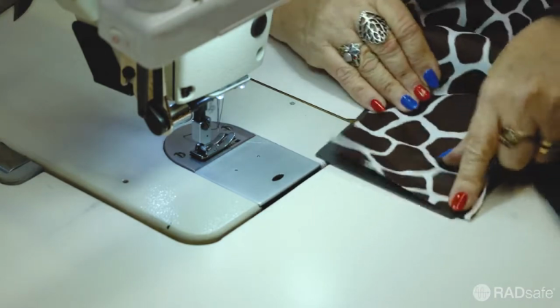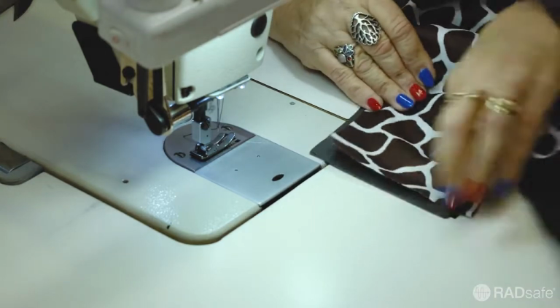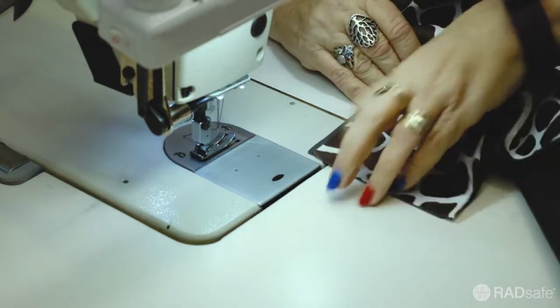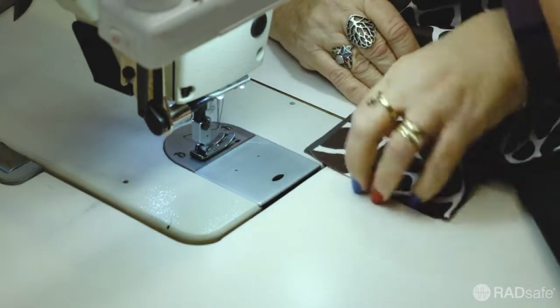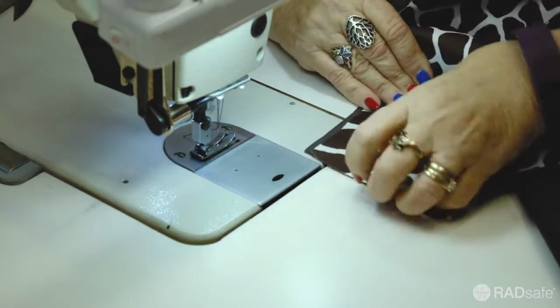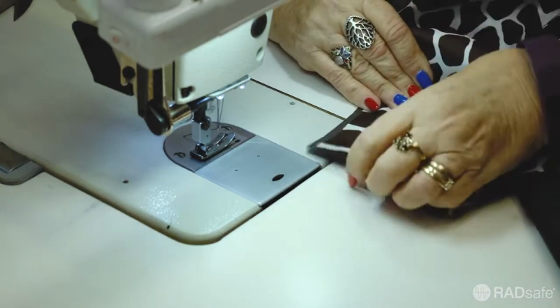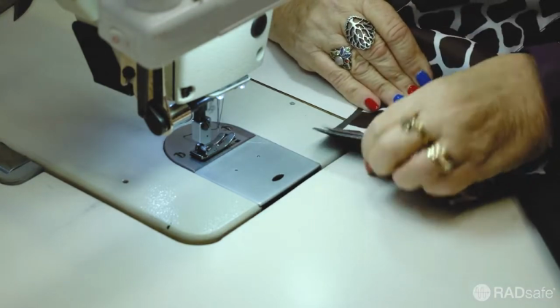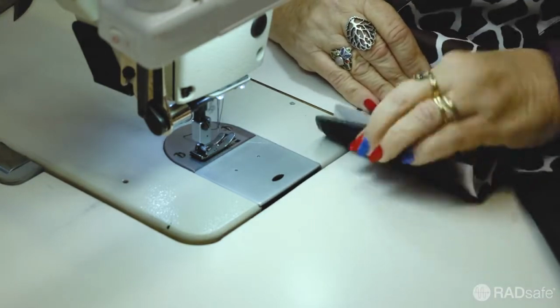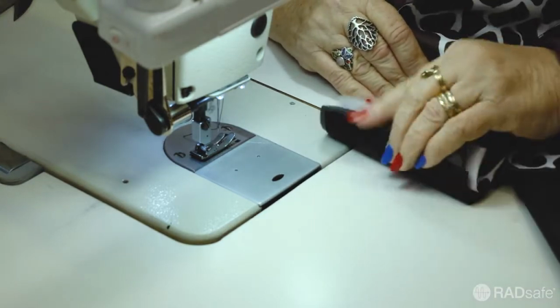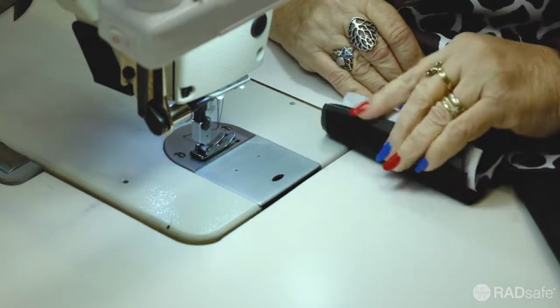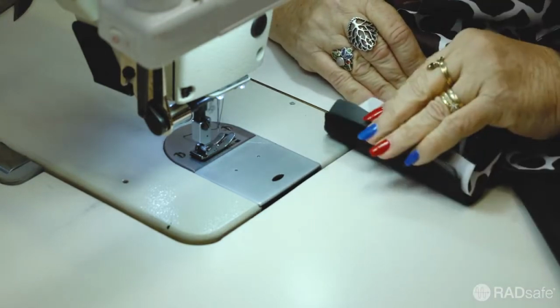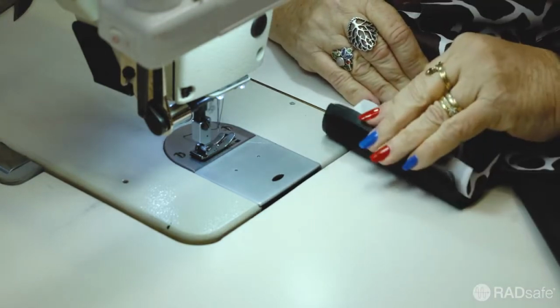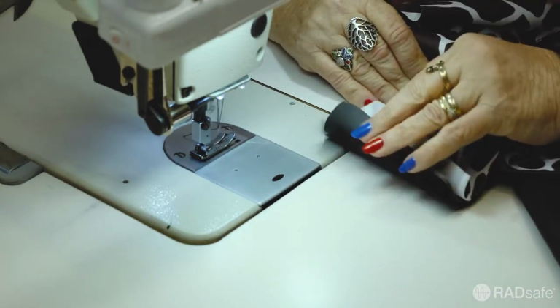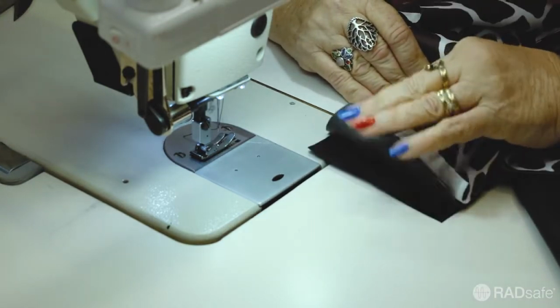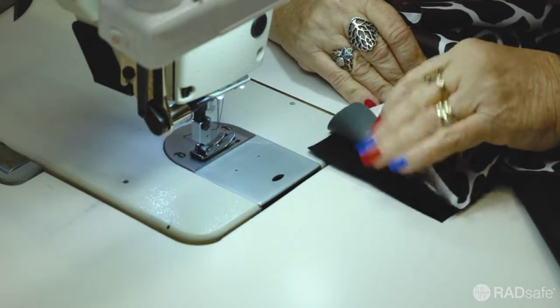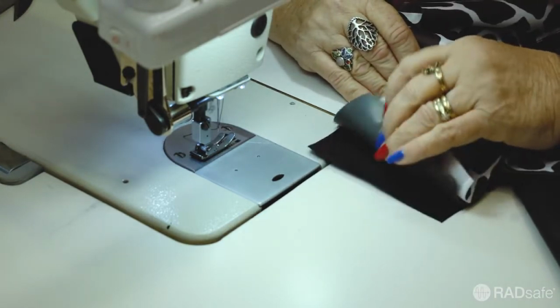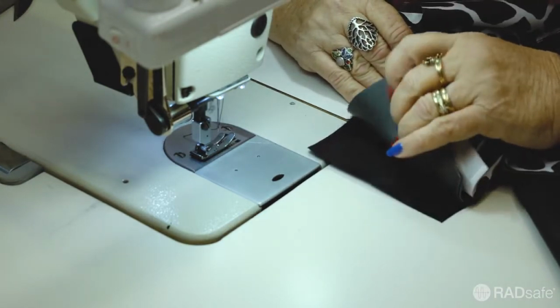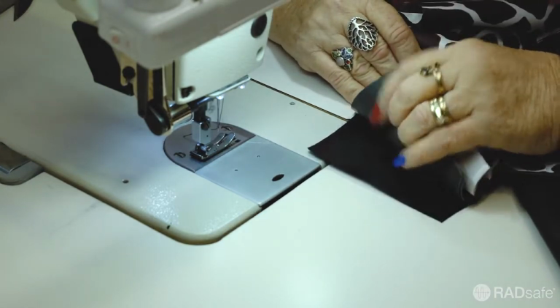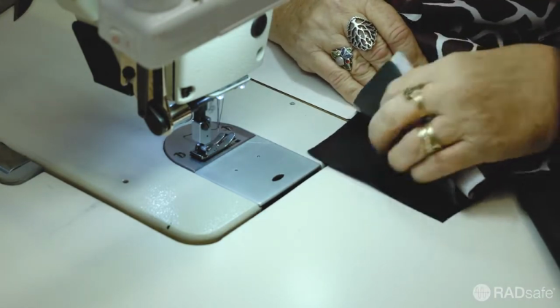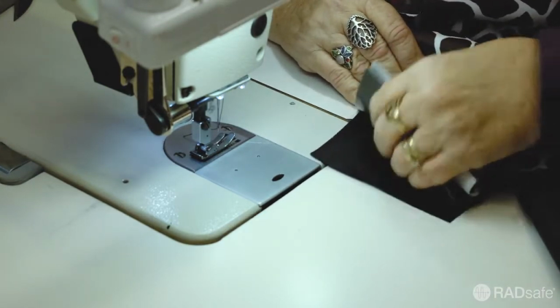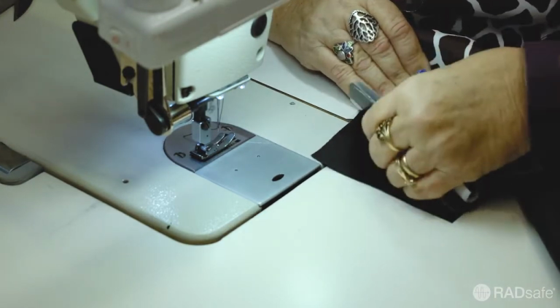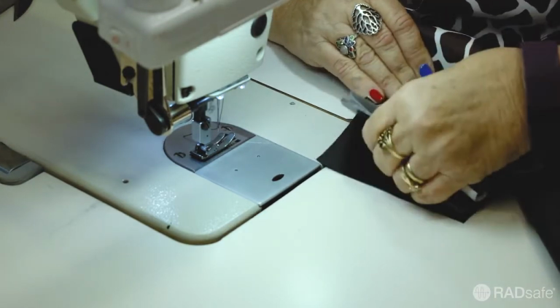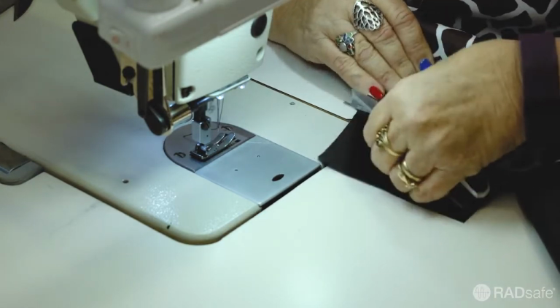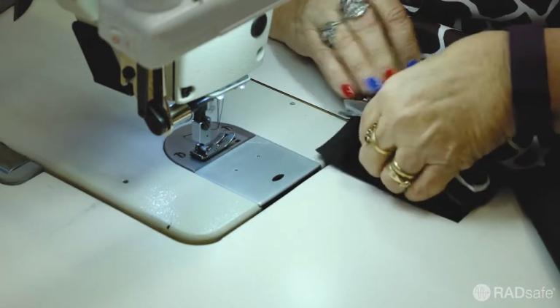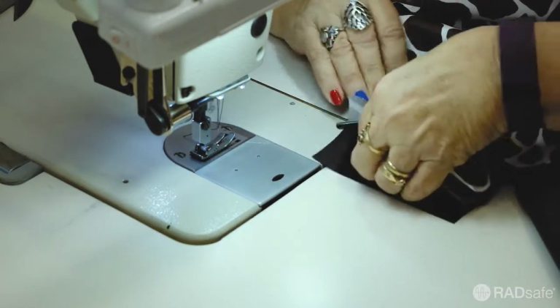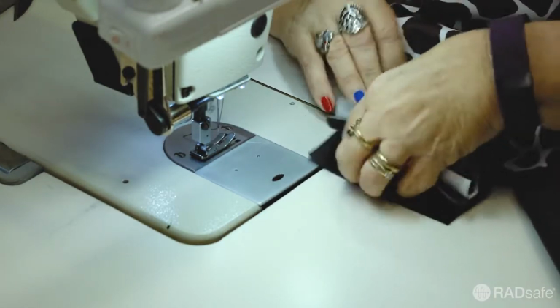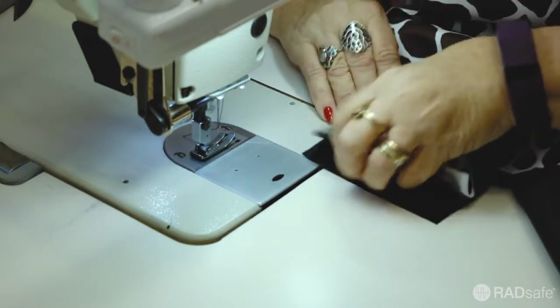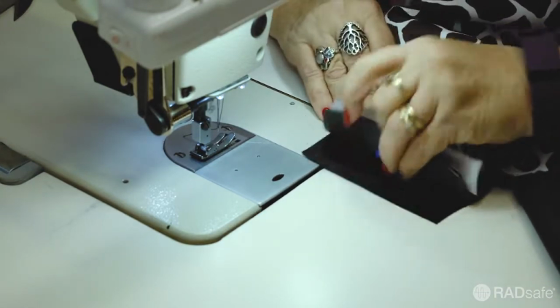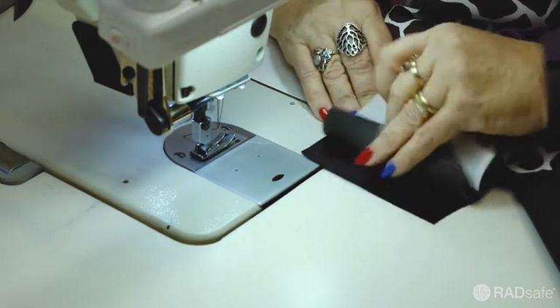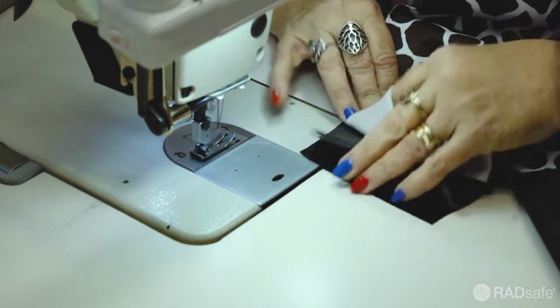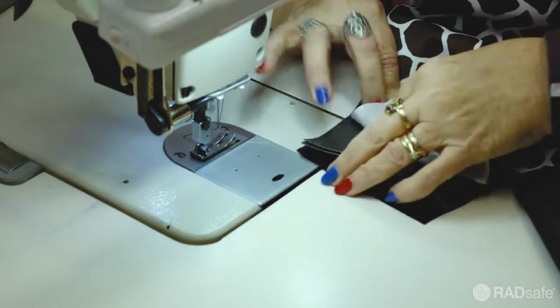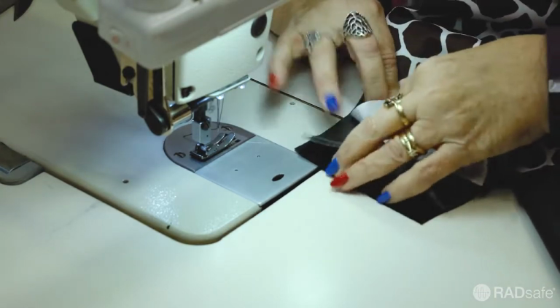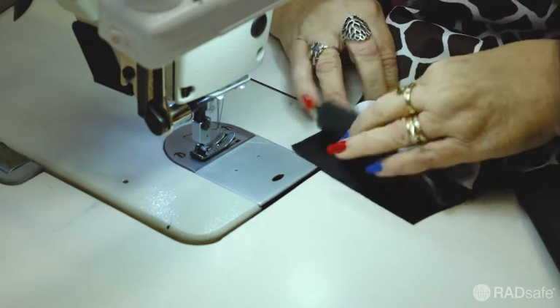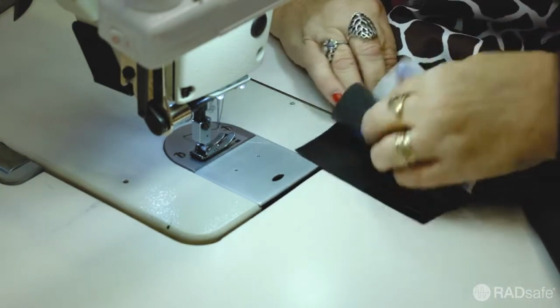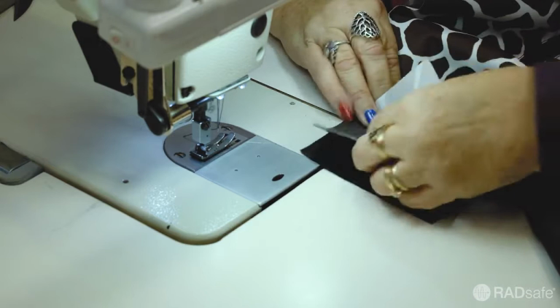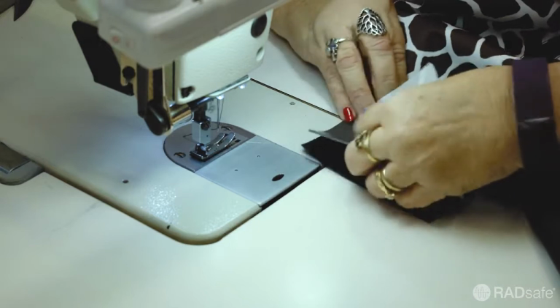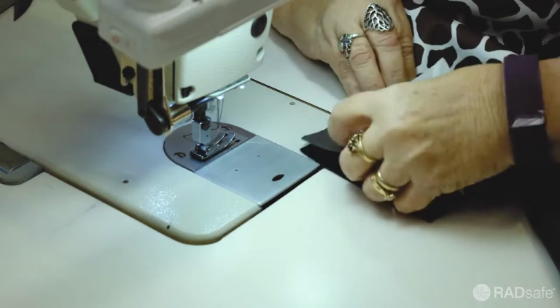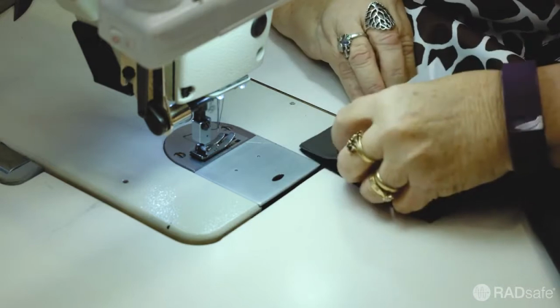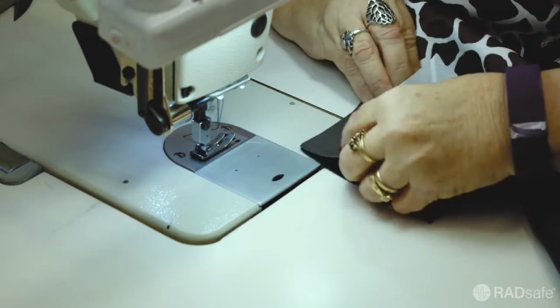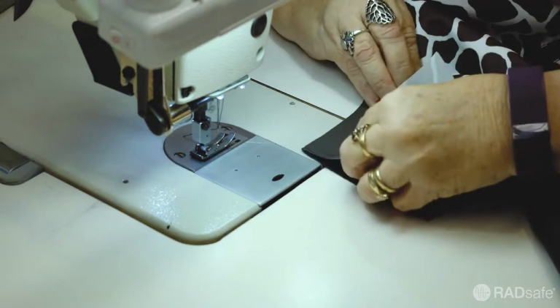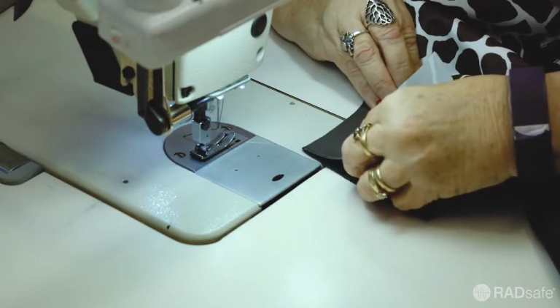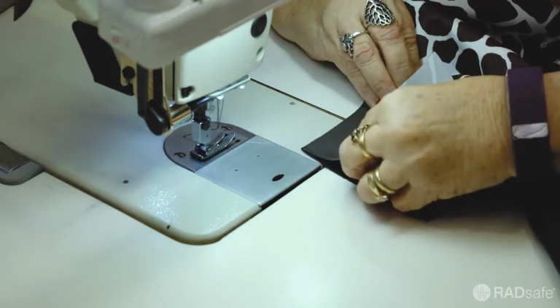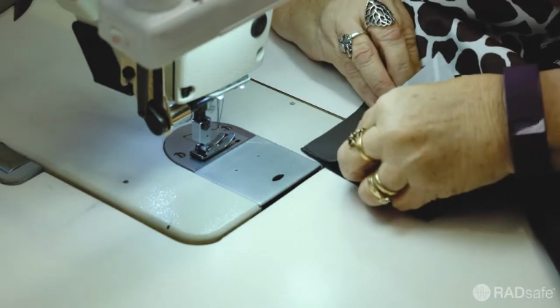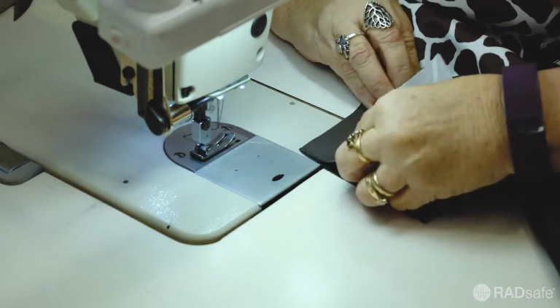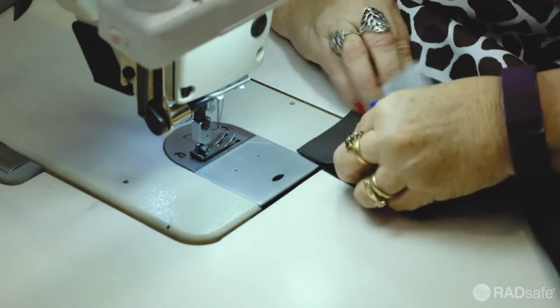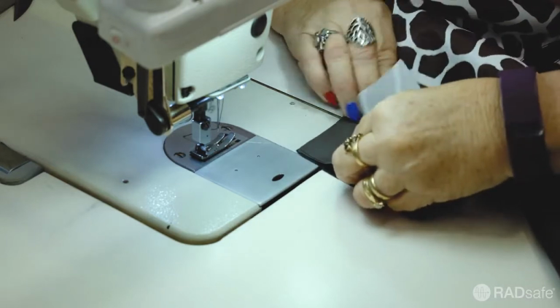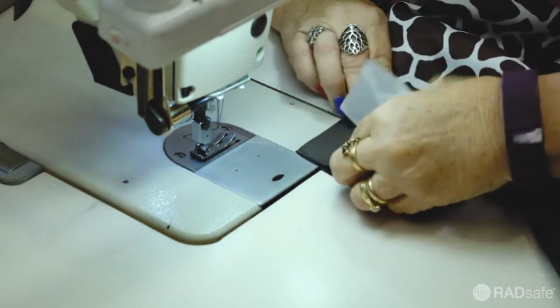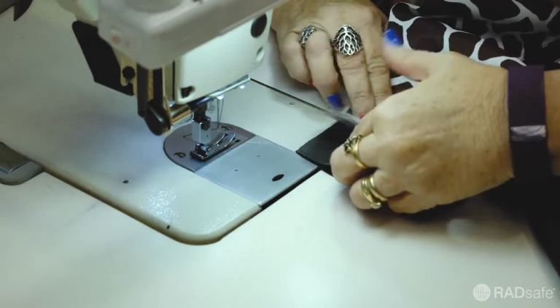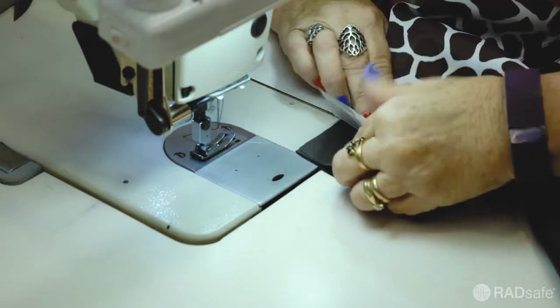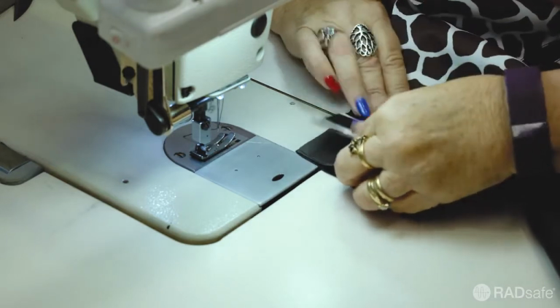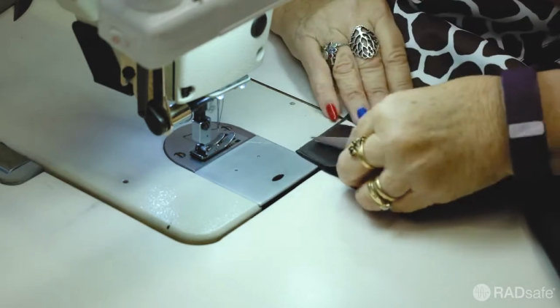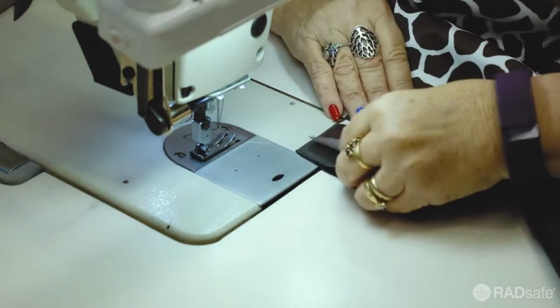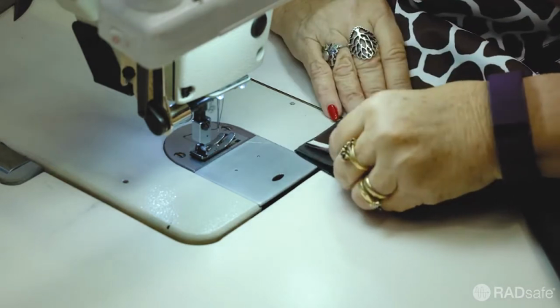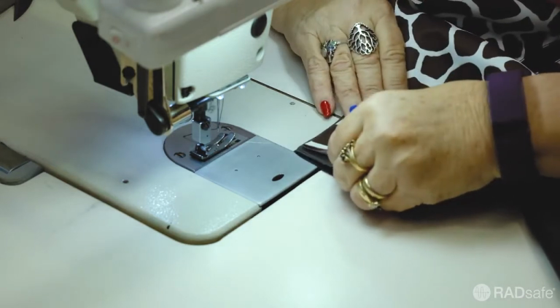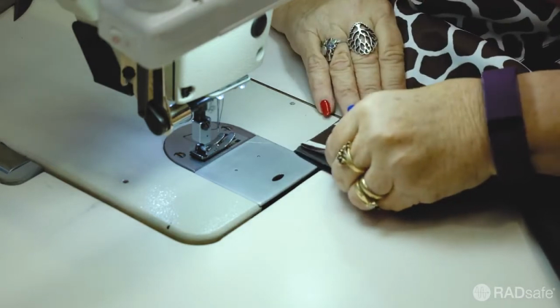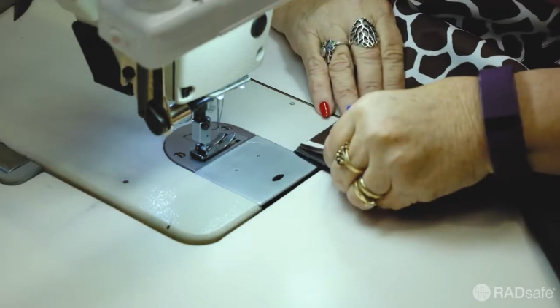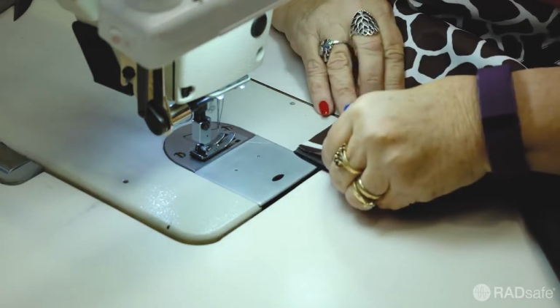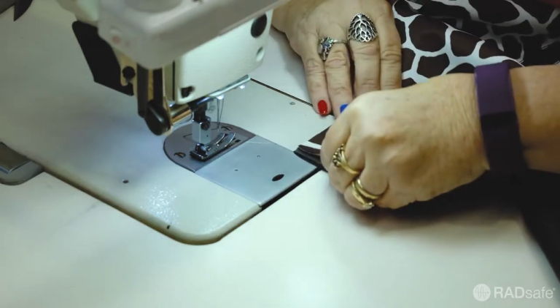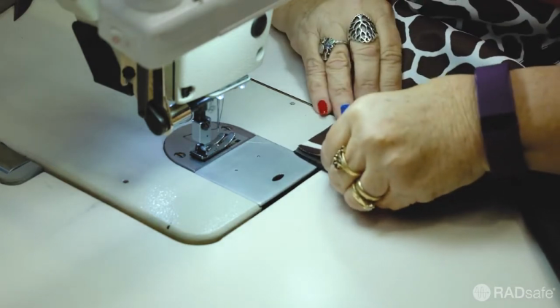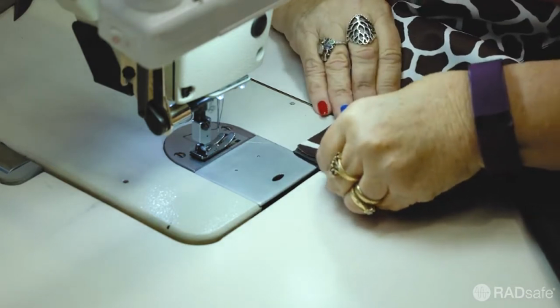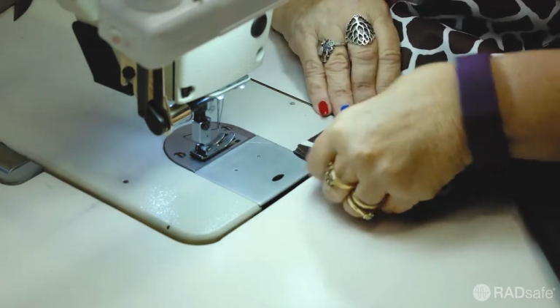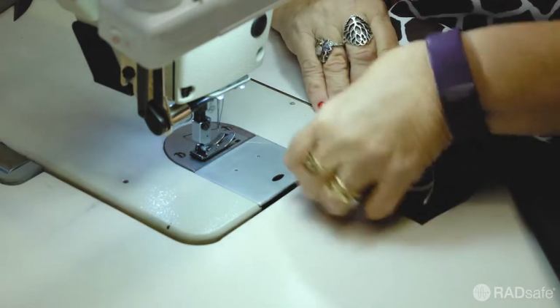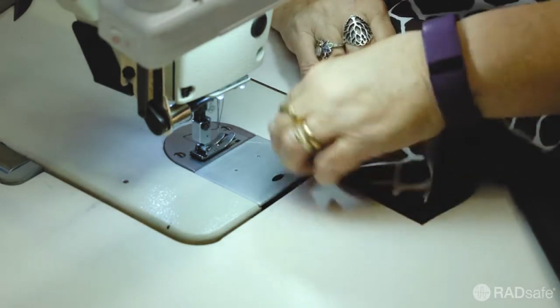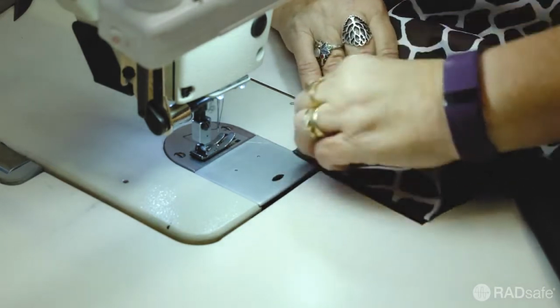The protective core material, whether it be lead or non-lead, has been cut to the same pattern and is stitched into the garment to form one piece.